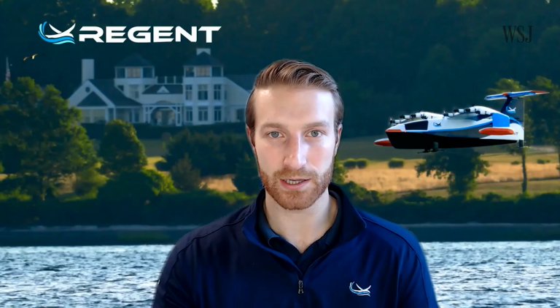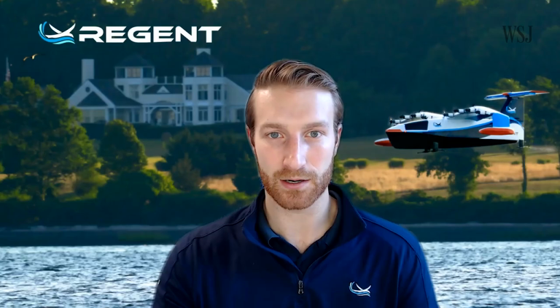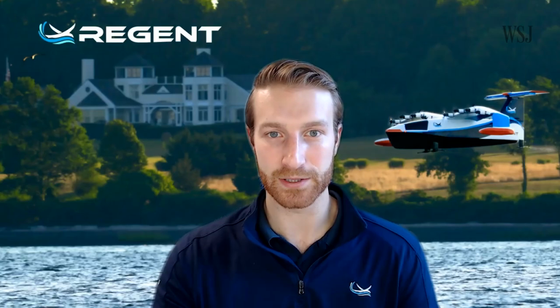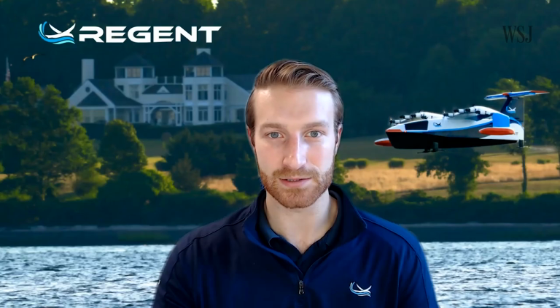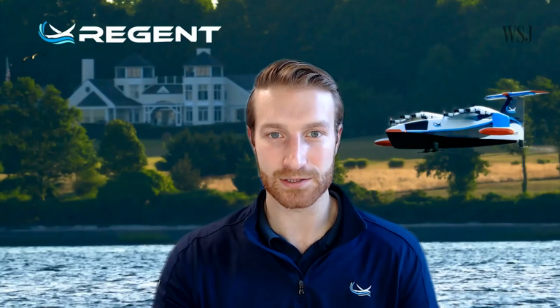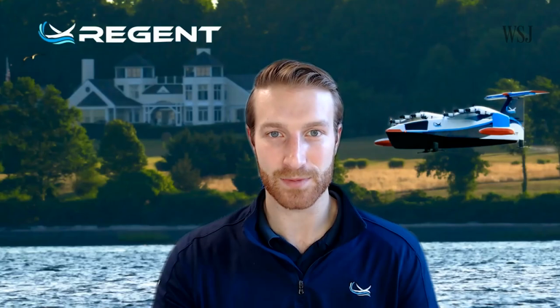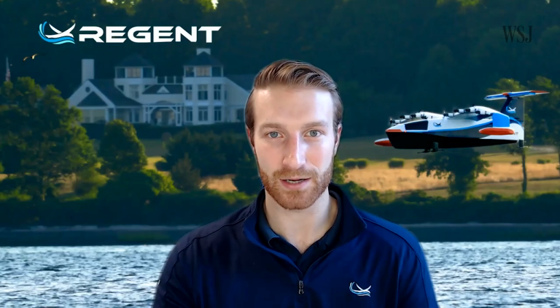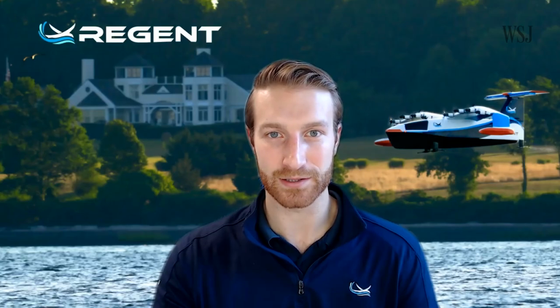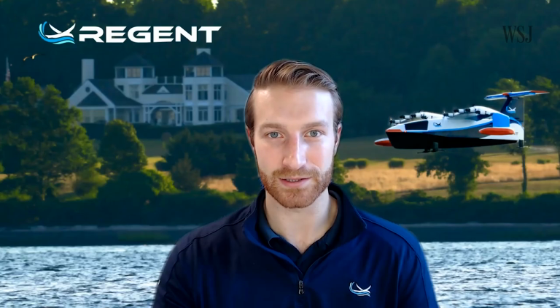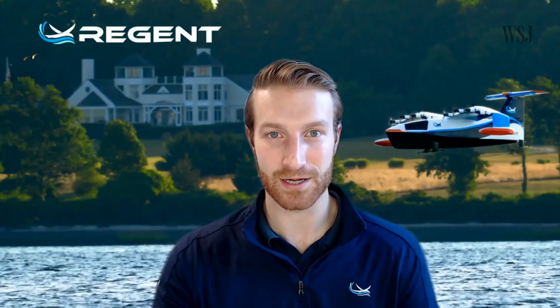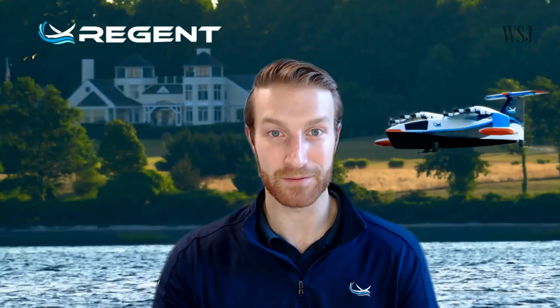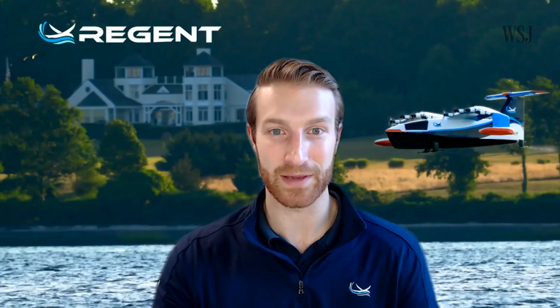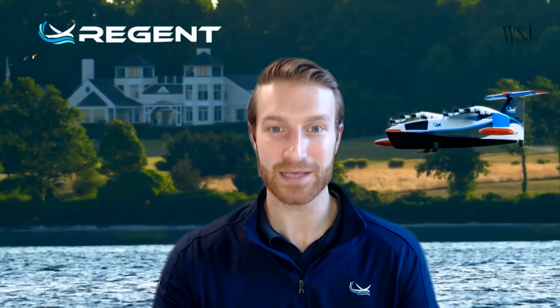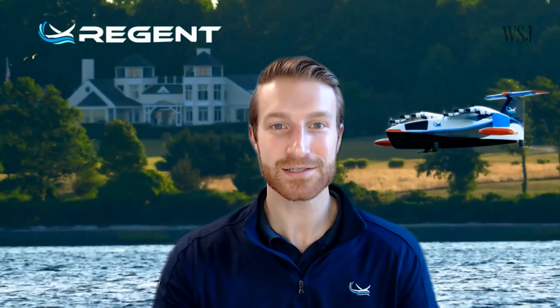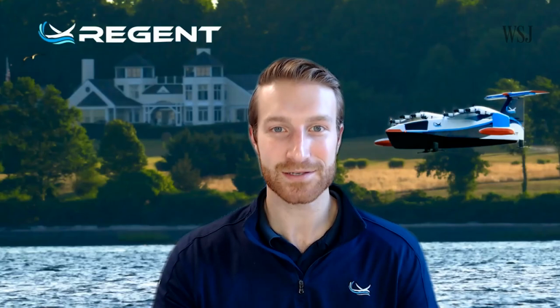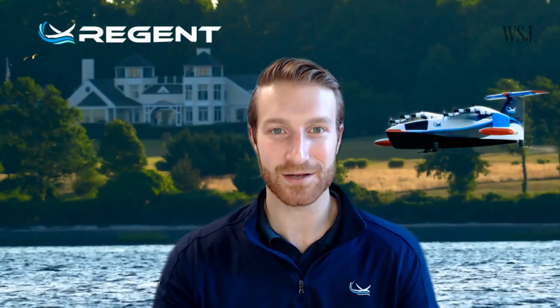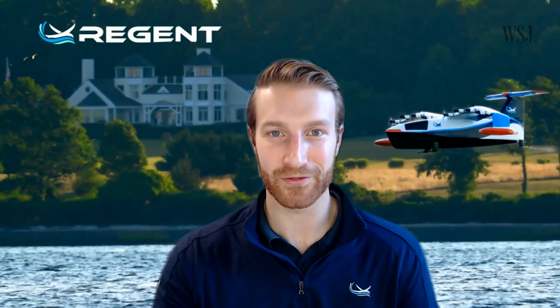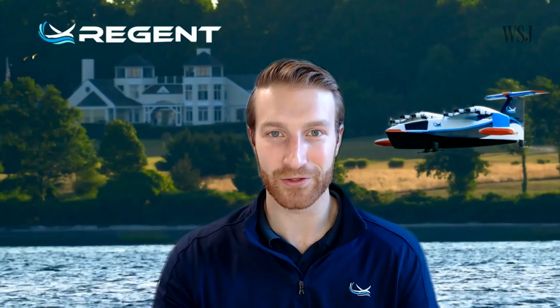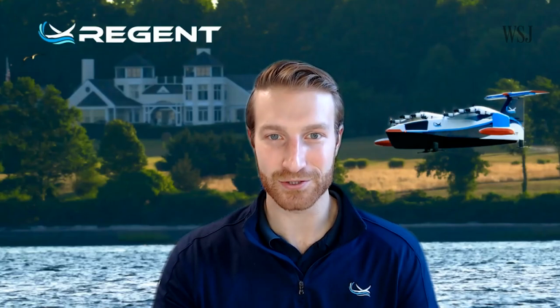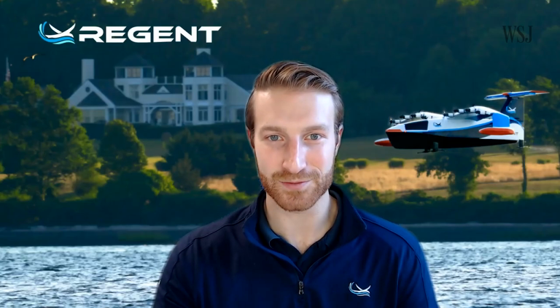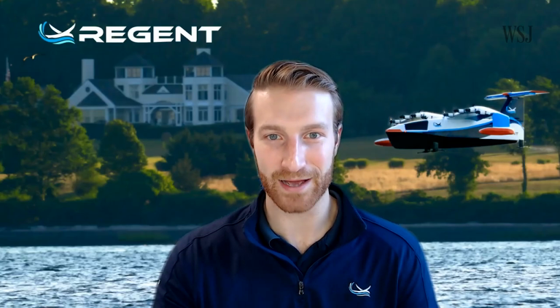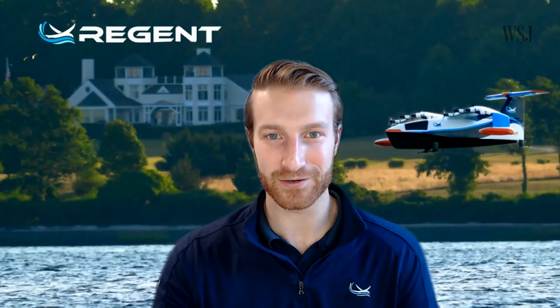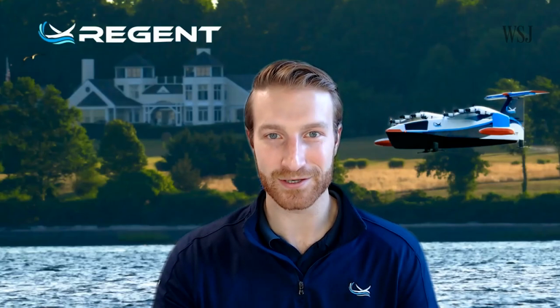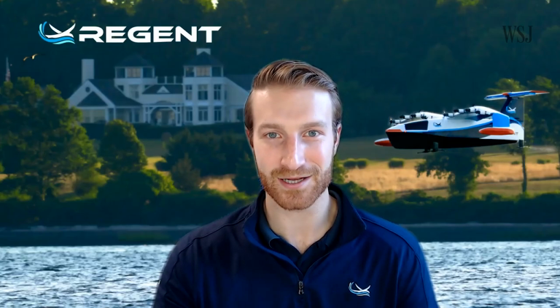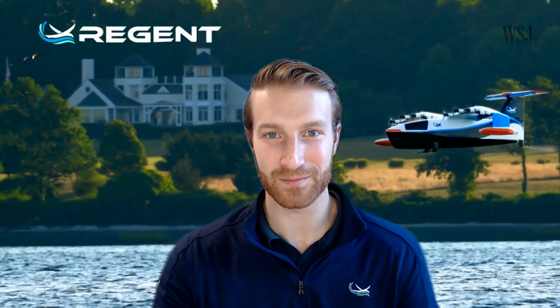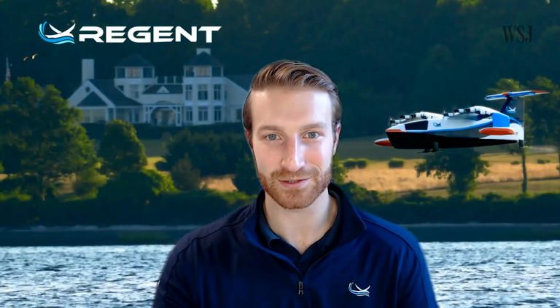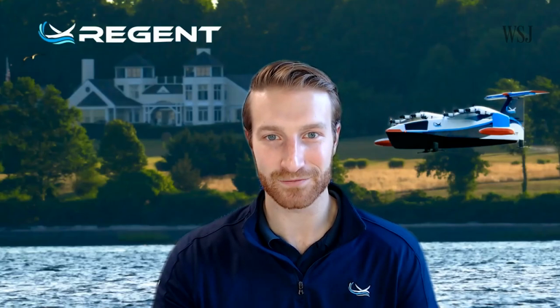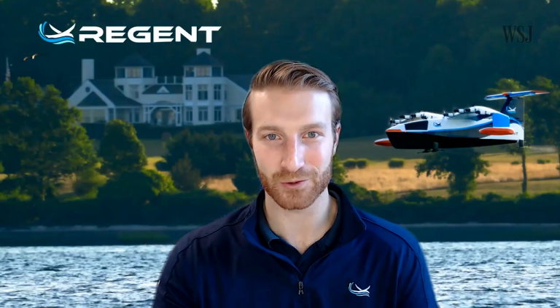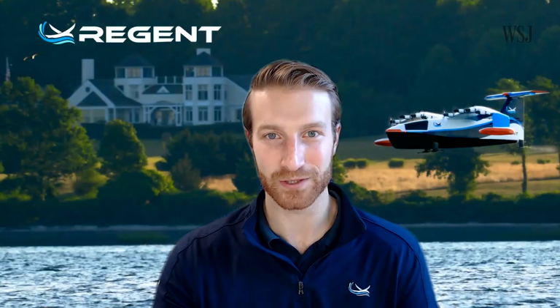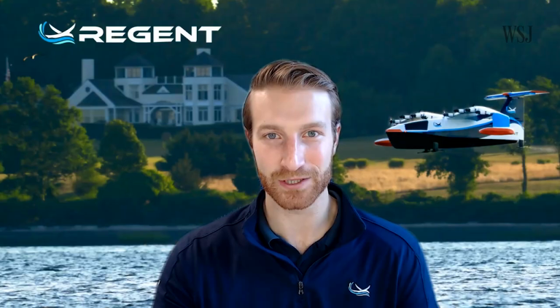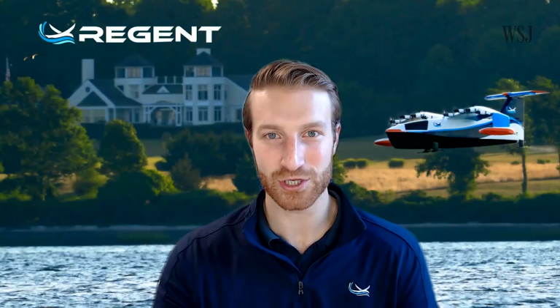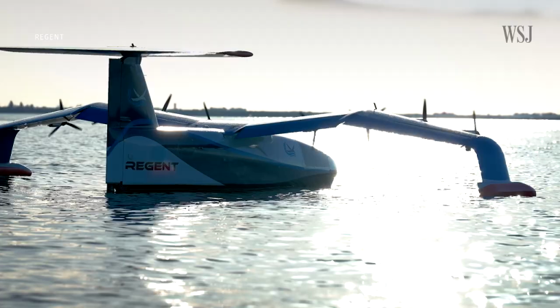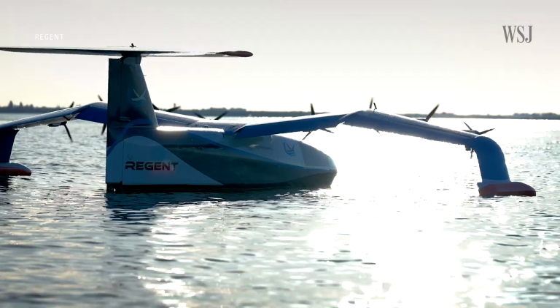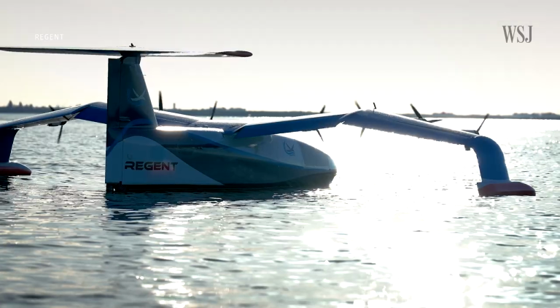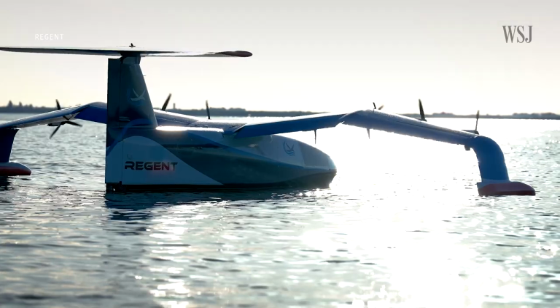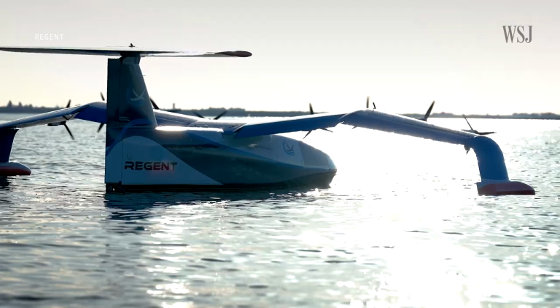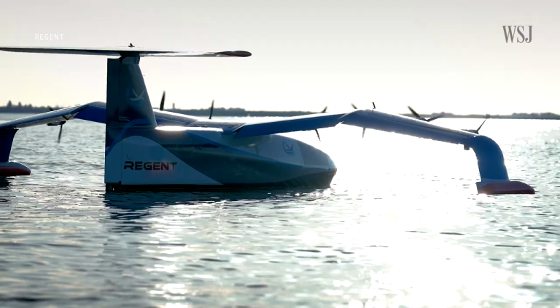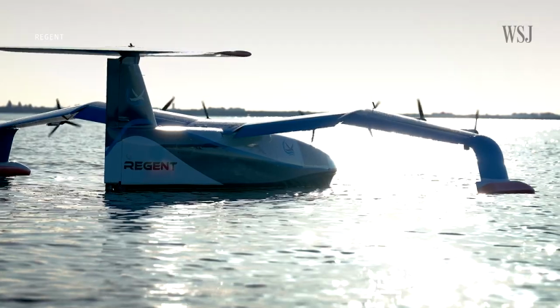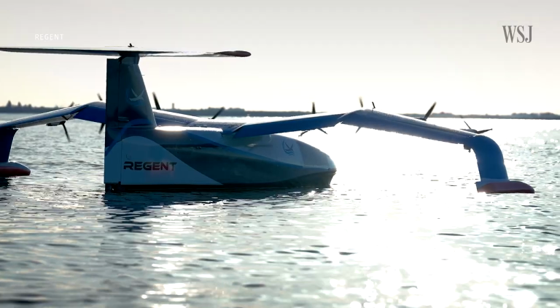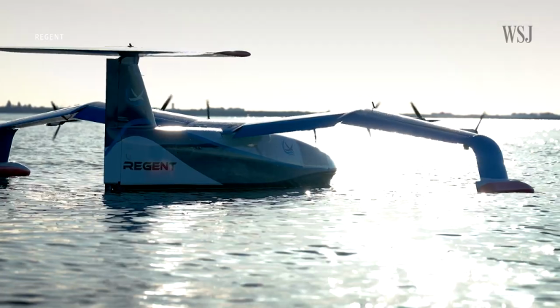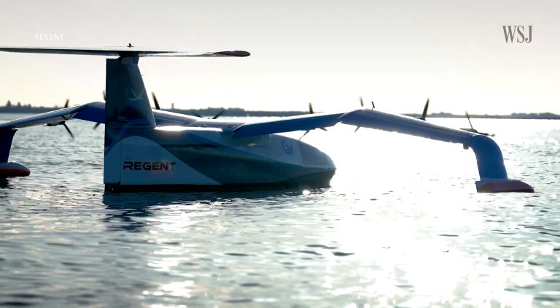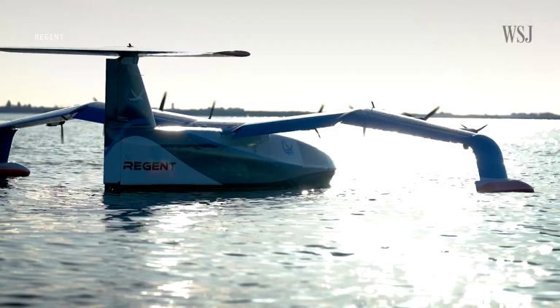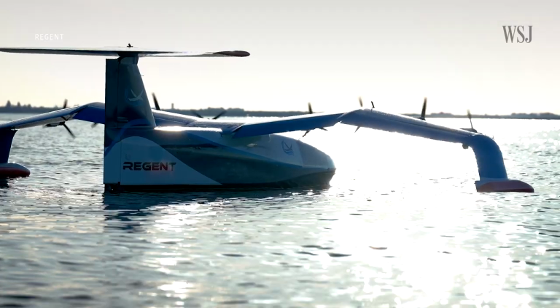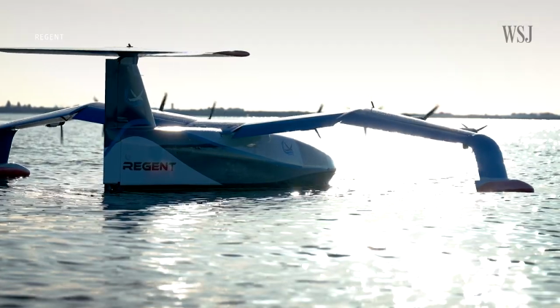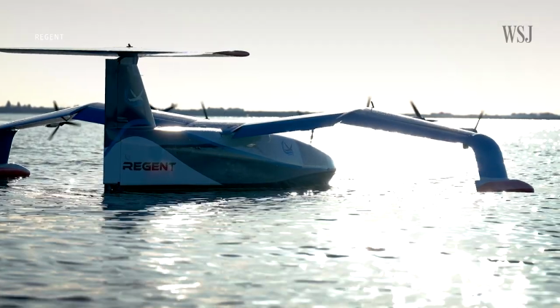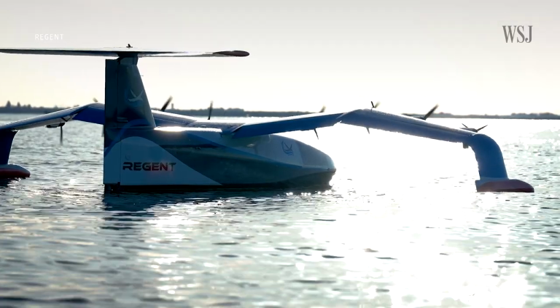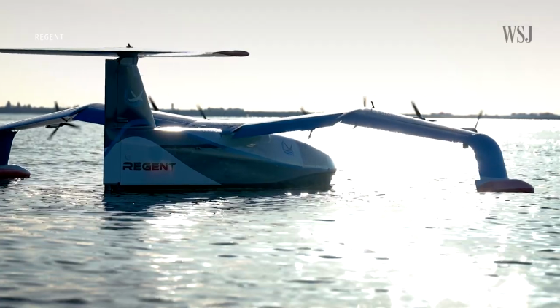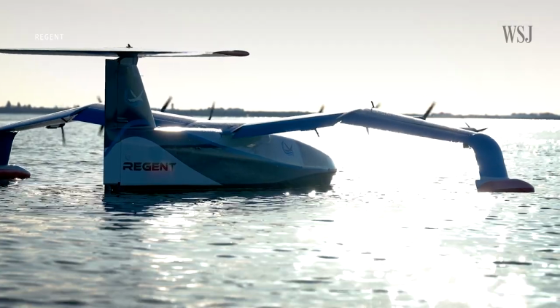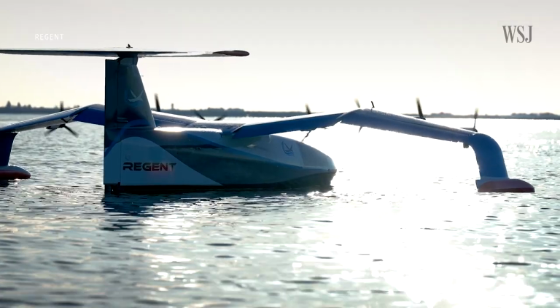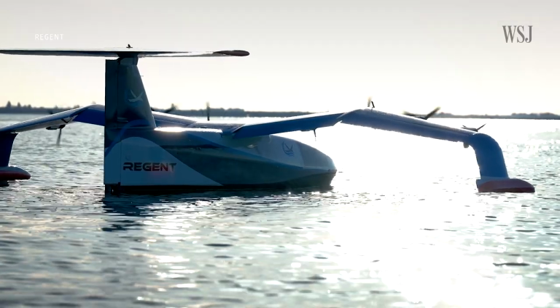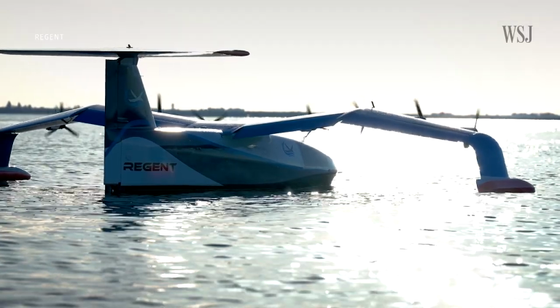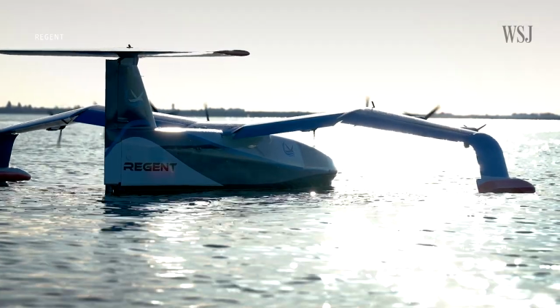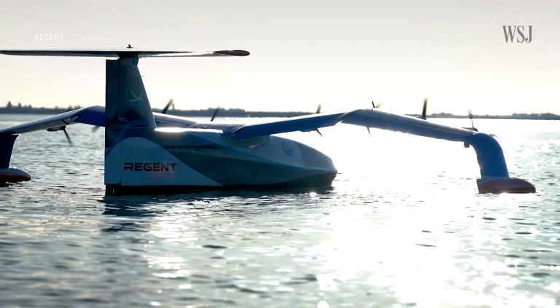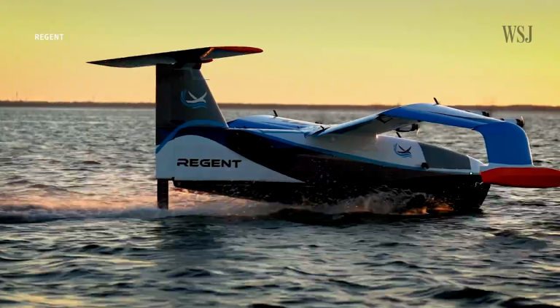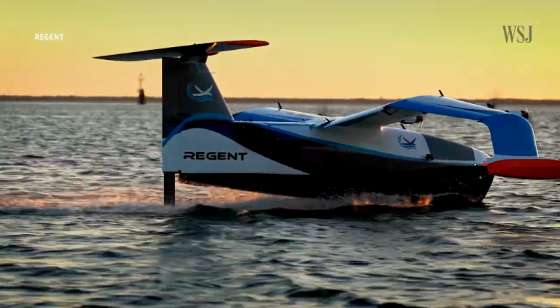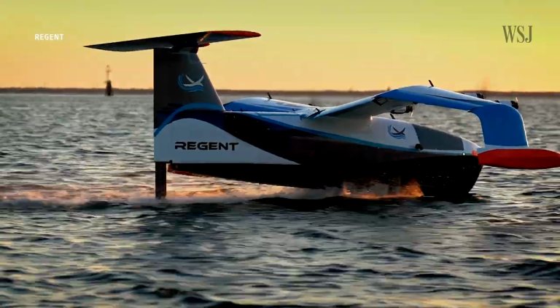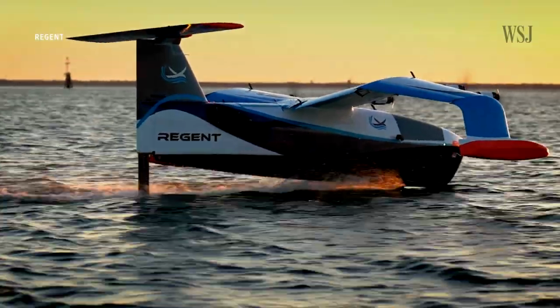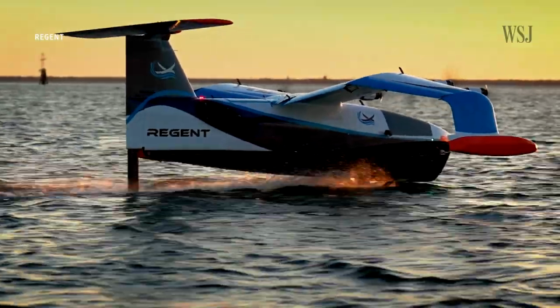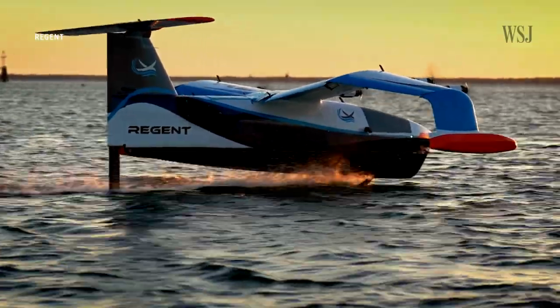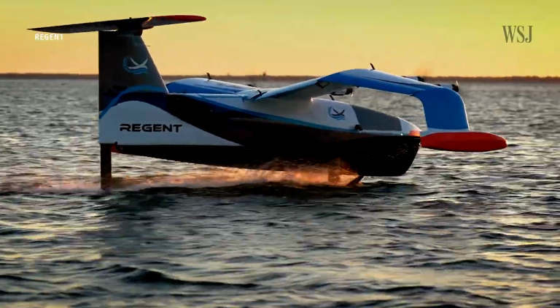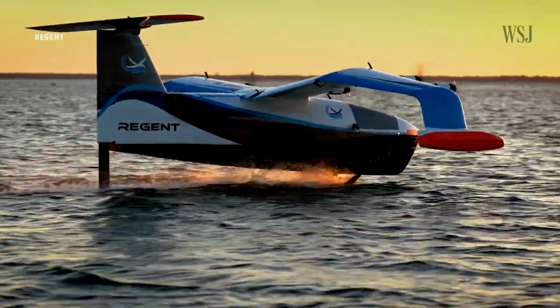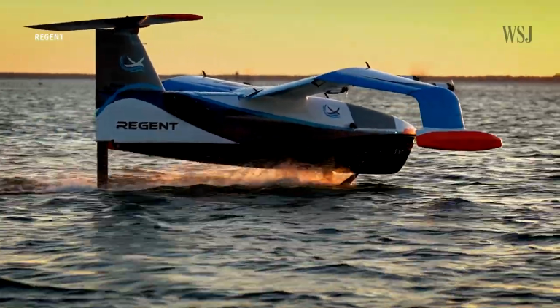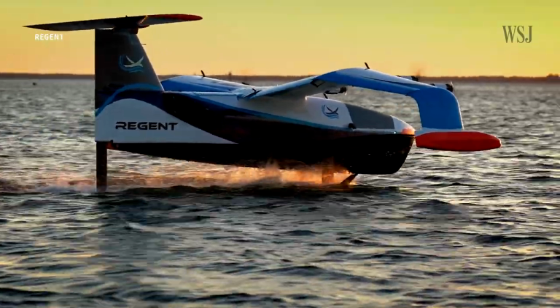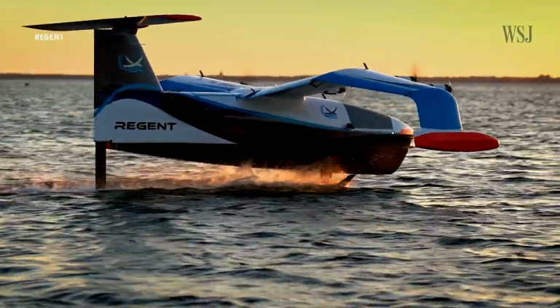Our business model is not based on those batteries coming to fruition. We have customers today within this 180-mile range that can use existing batteries.